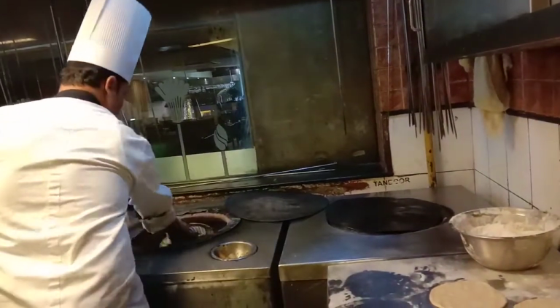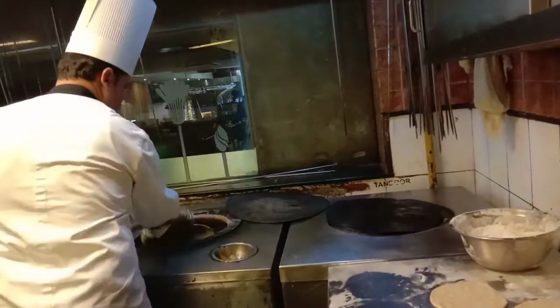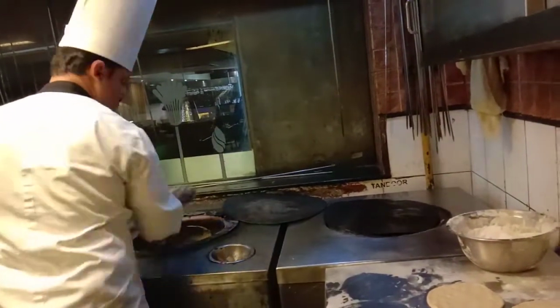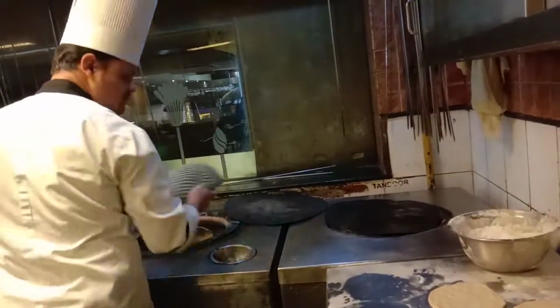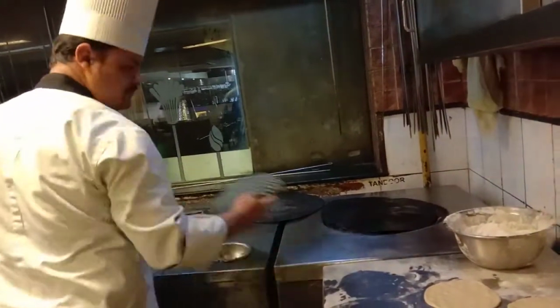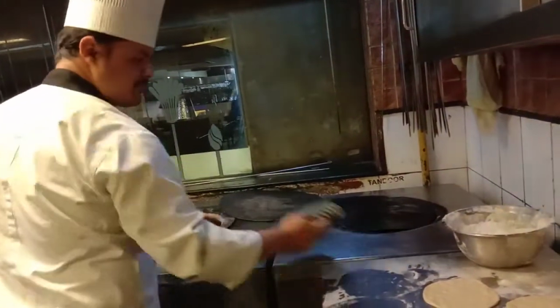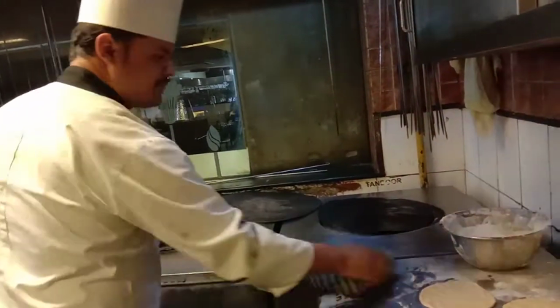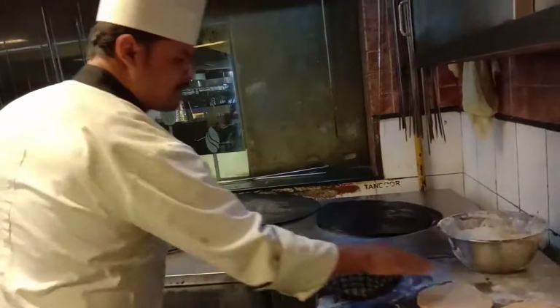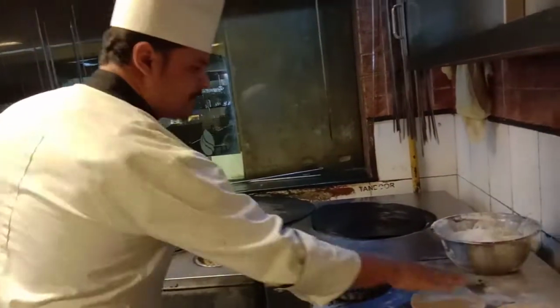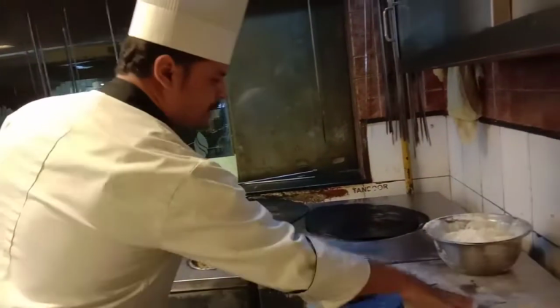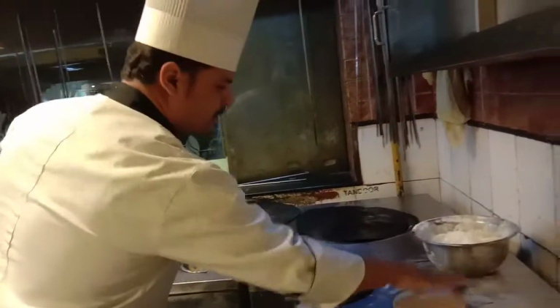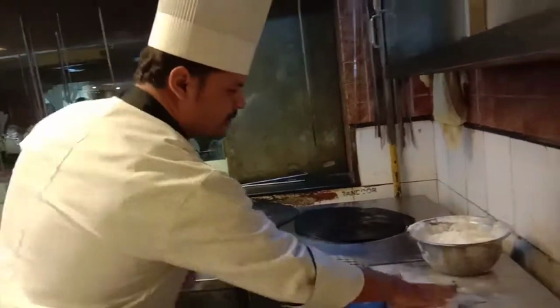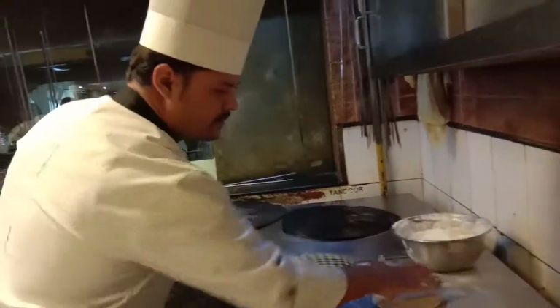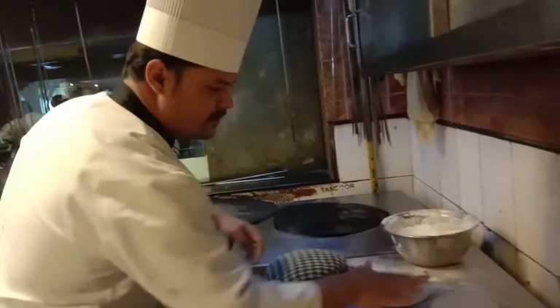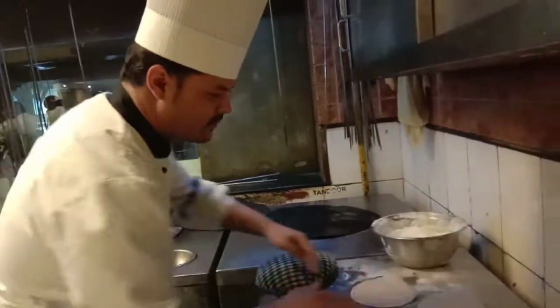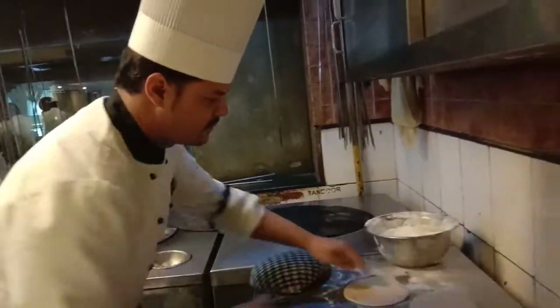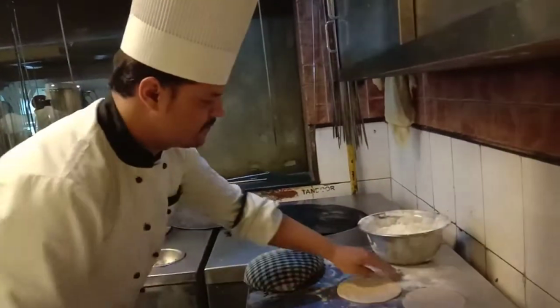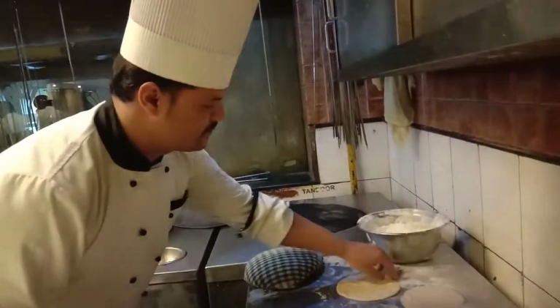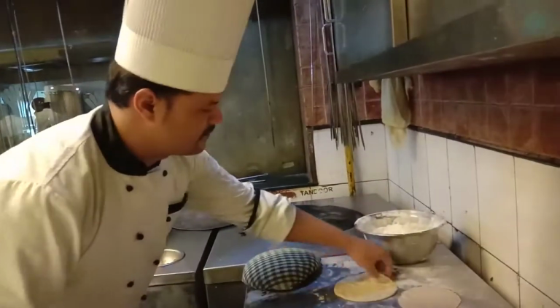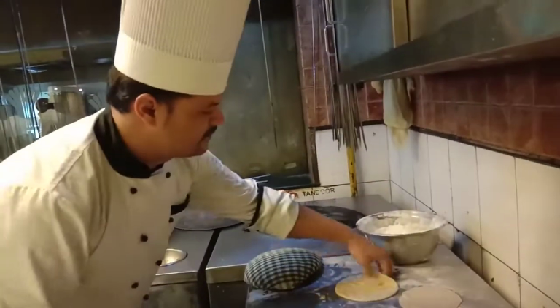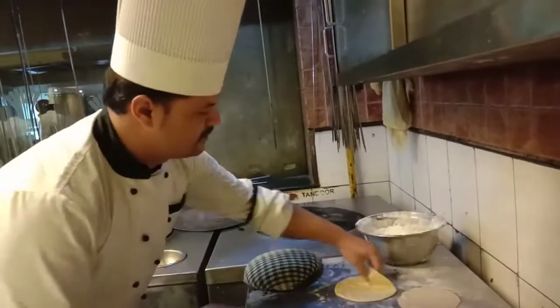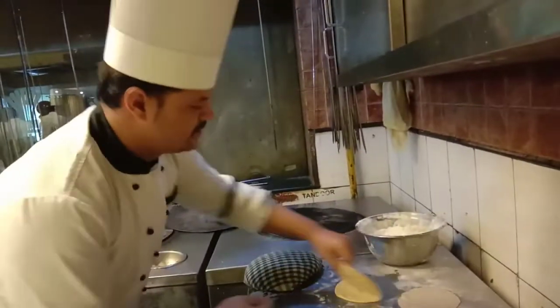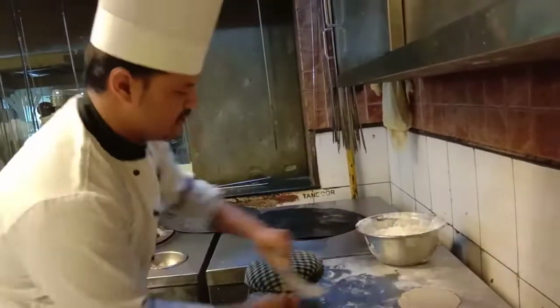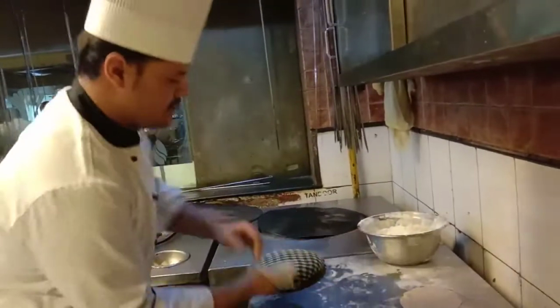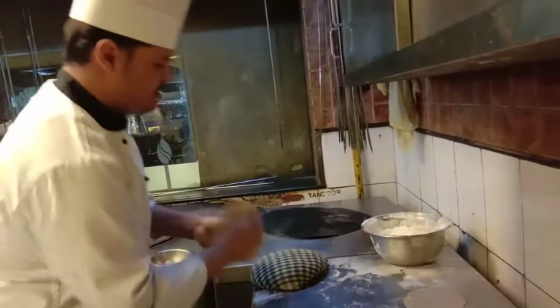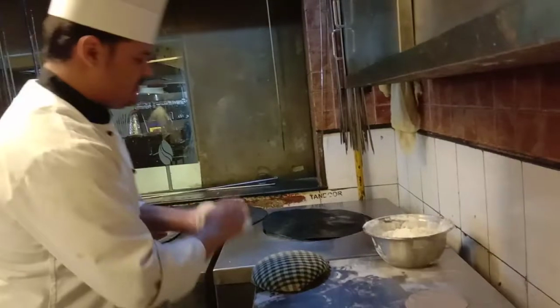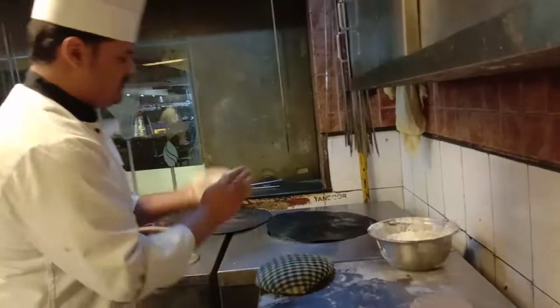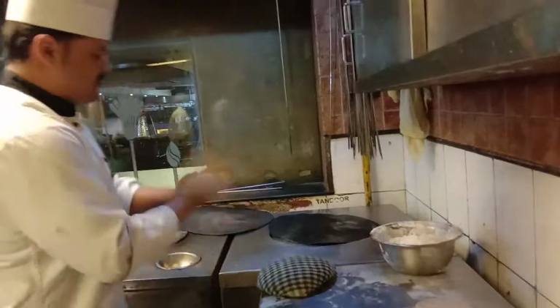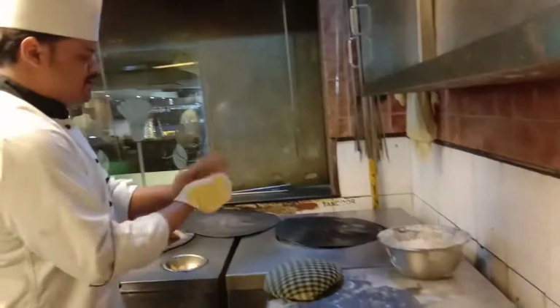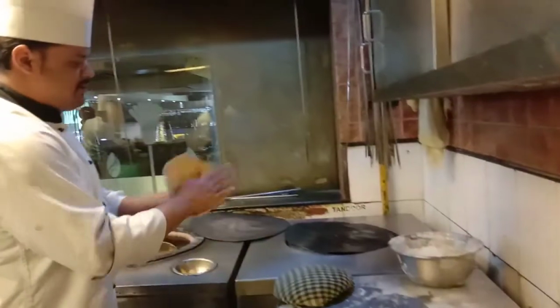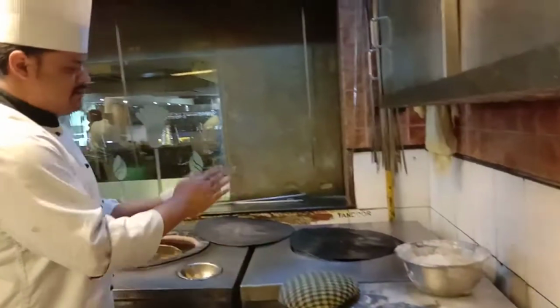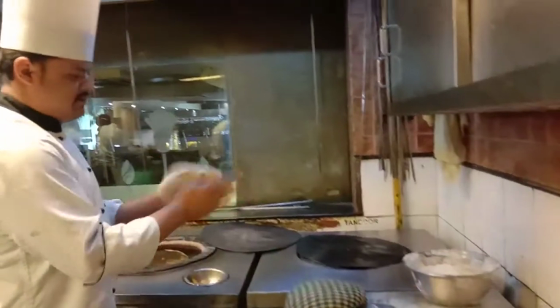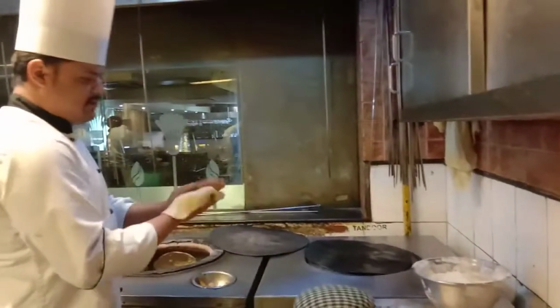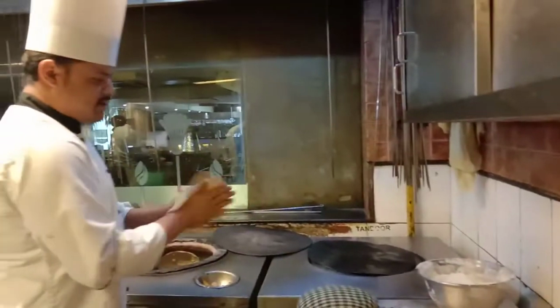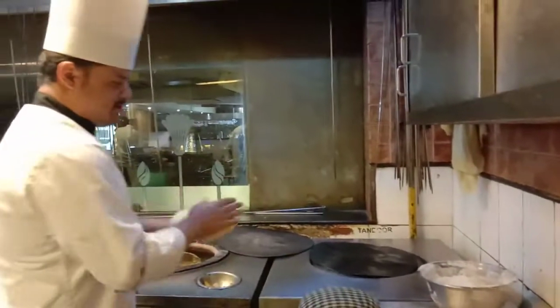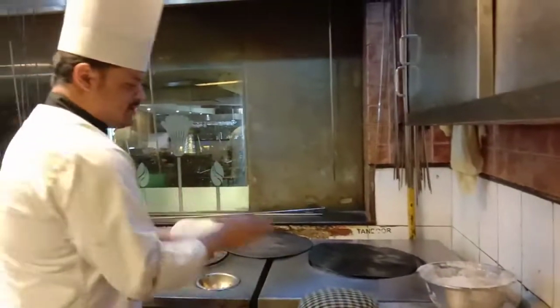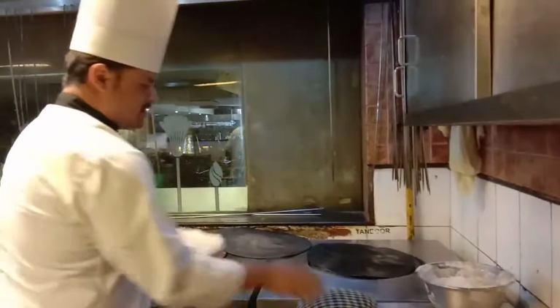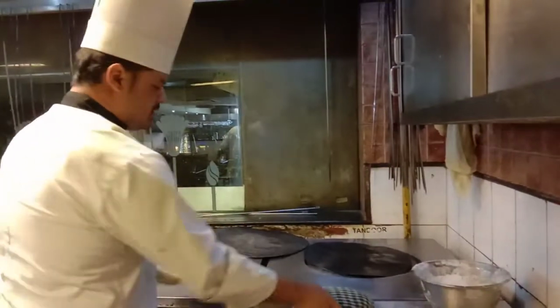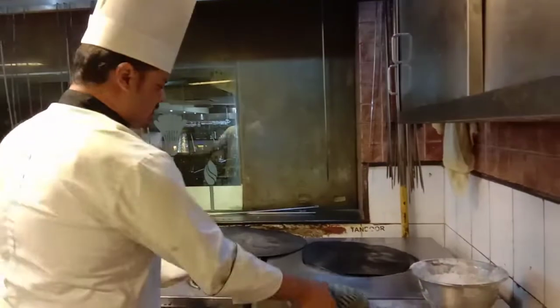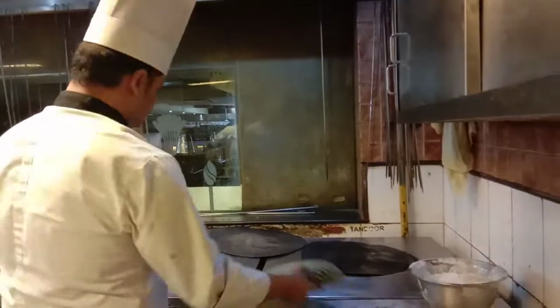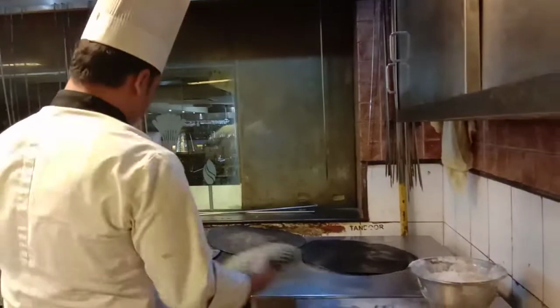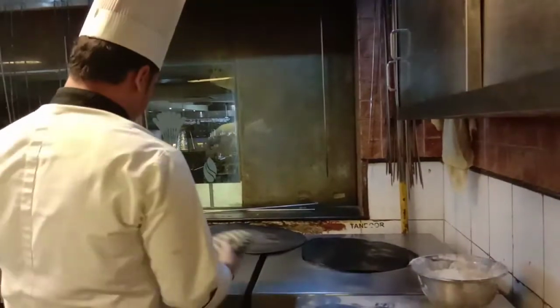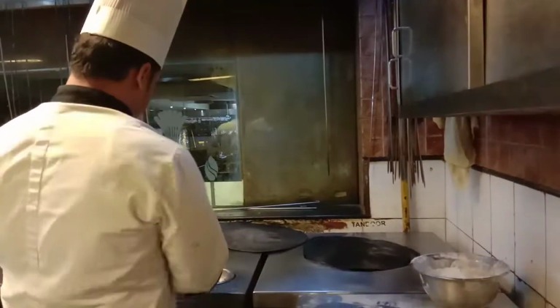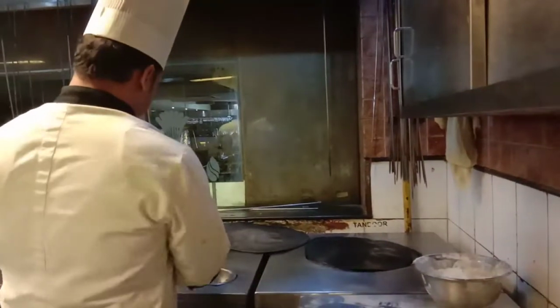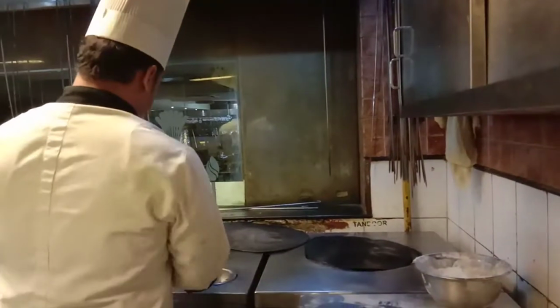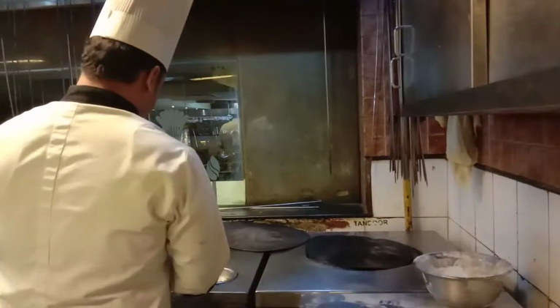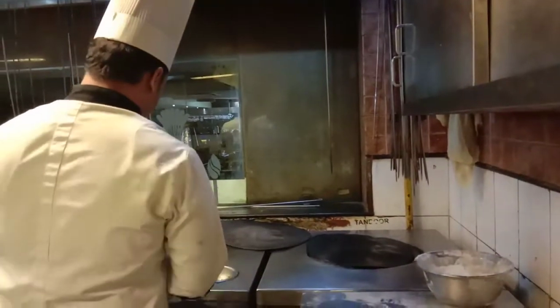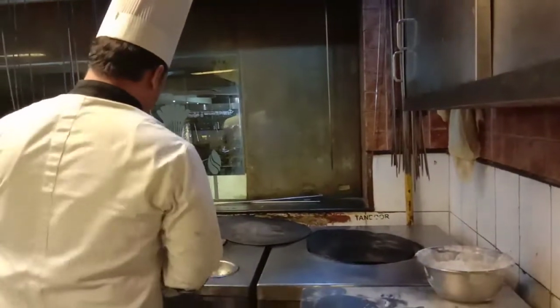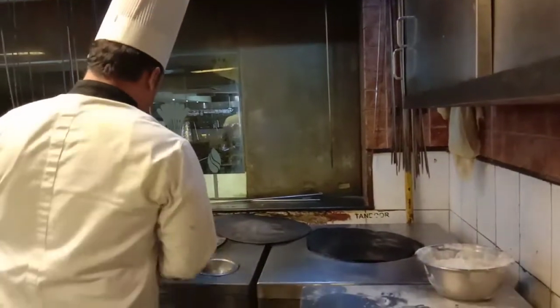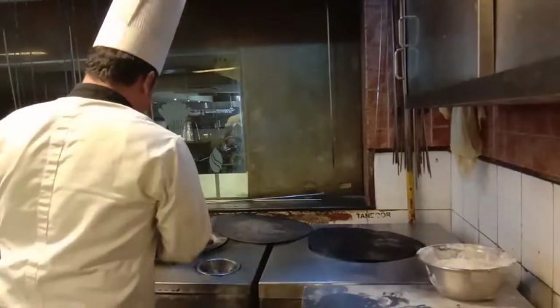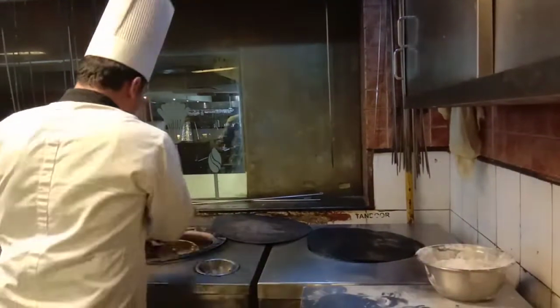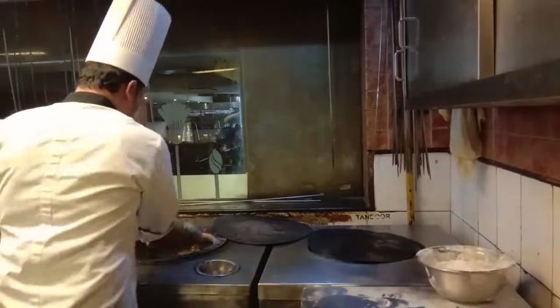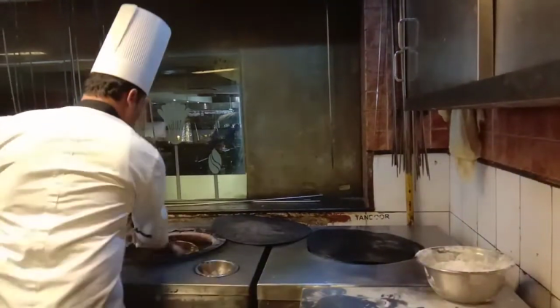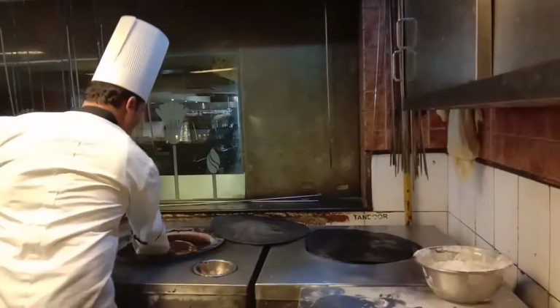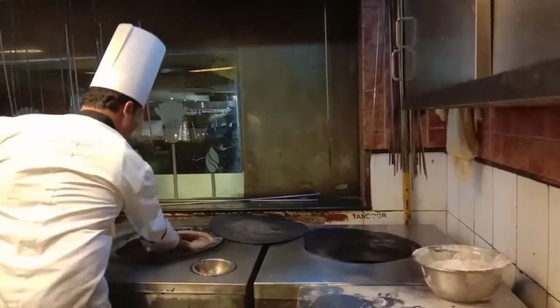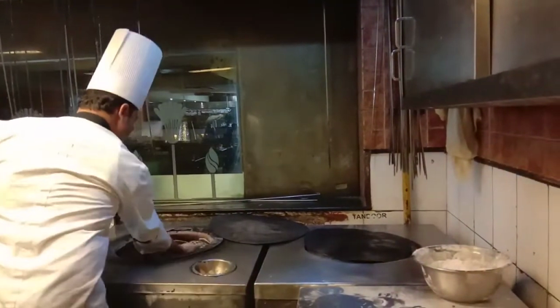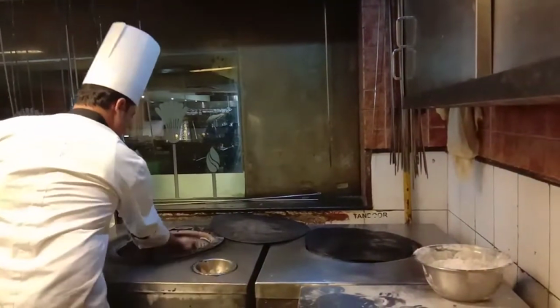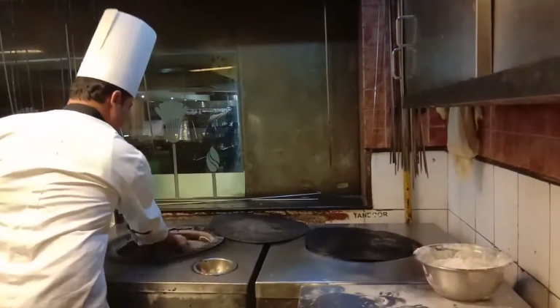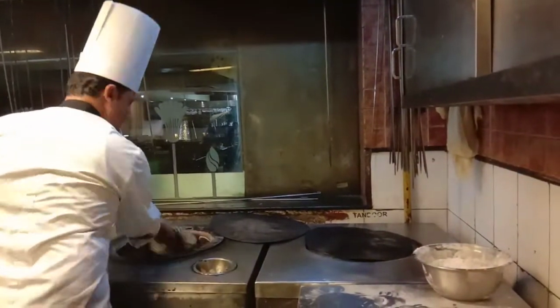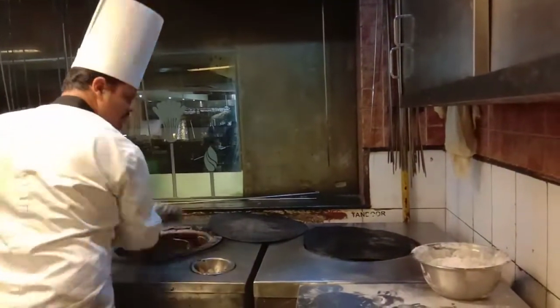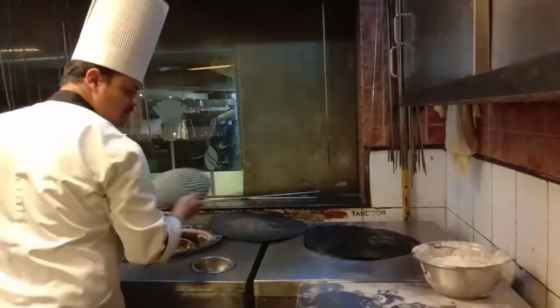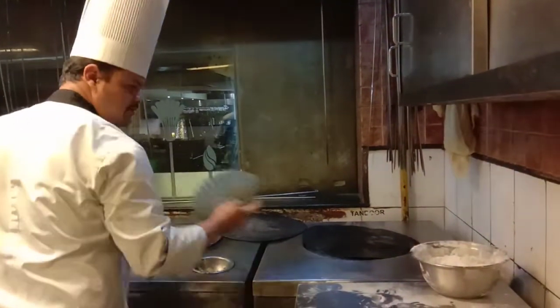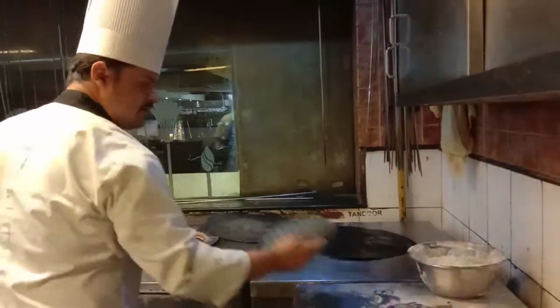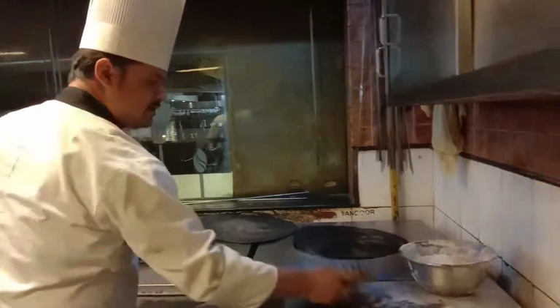Ok roti. This is the Adhaka. How is the Adhaka? This is the Pranha roti. How is the Pranha roti?